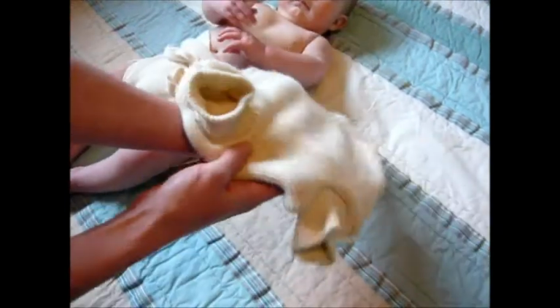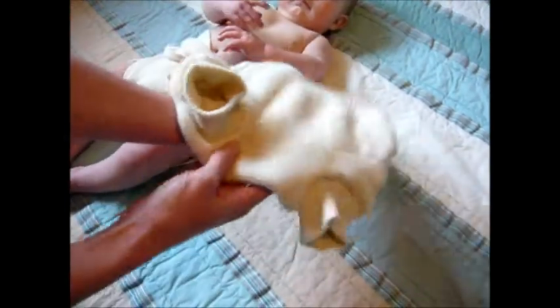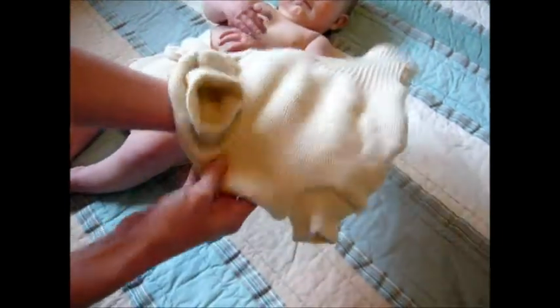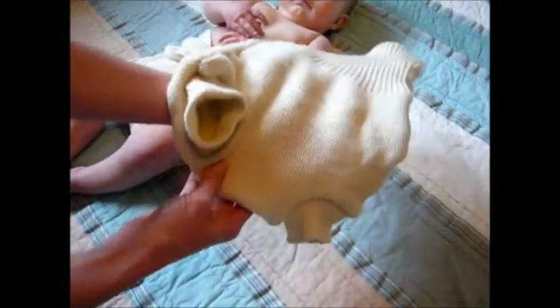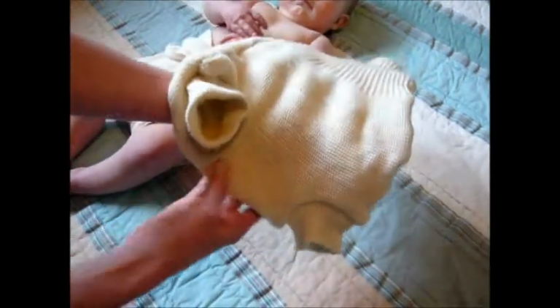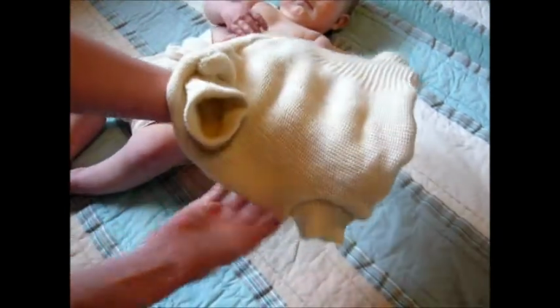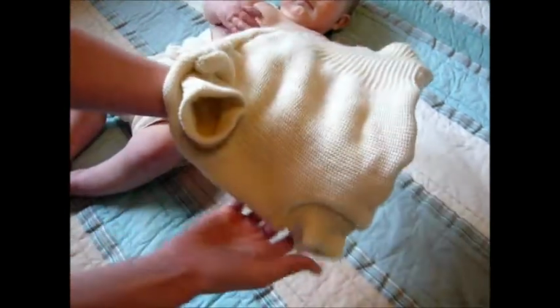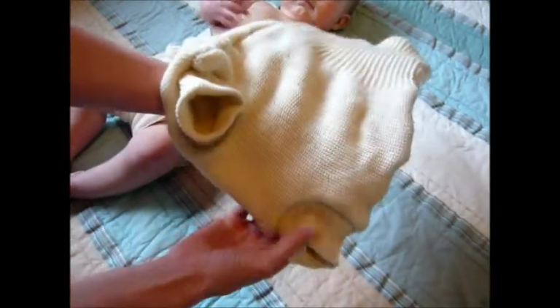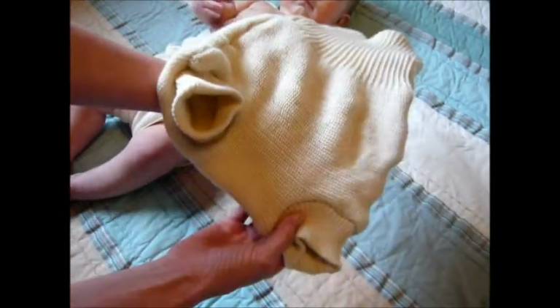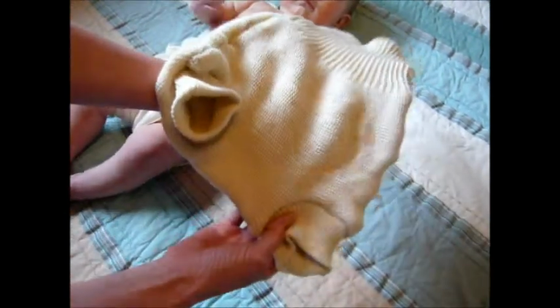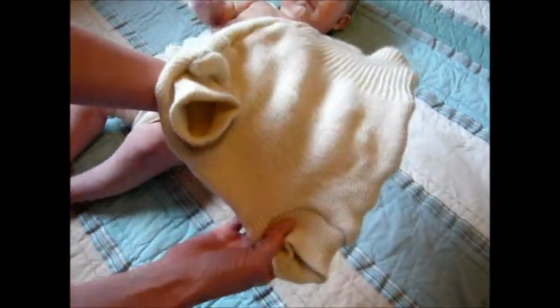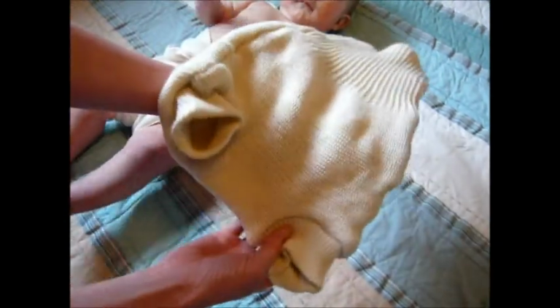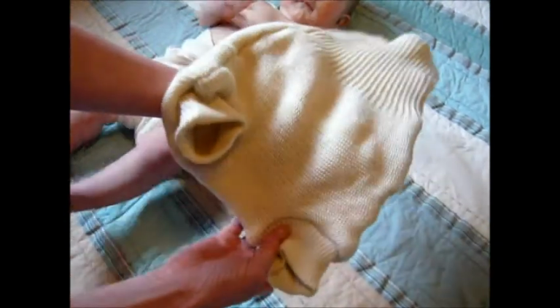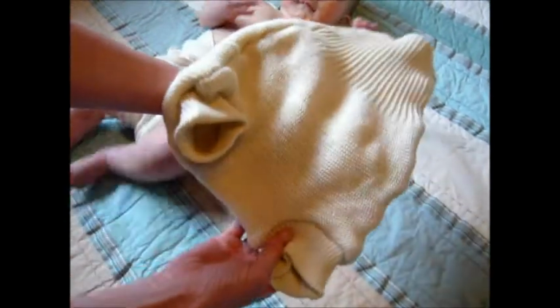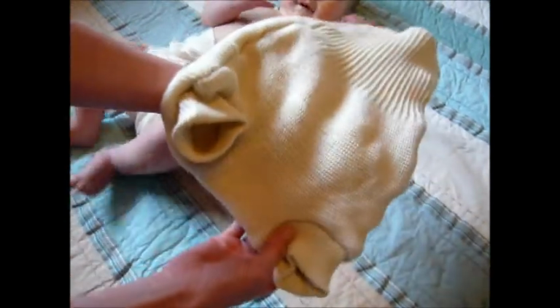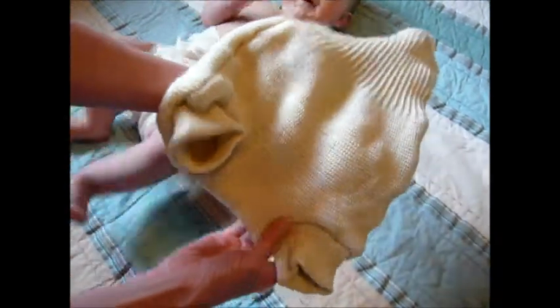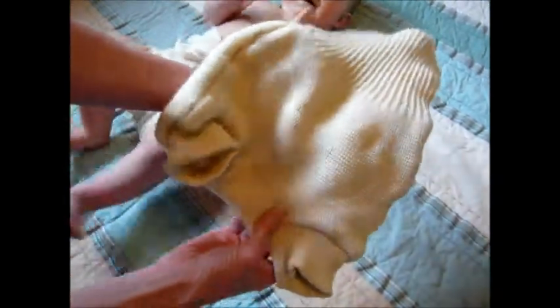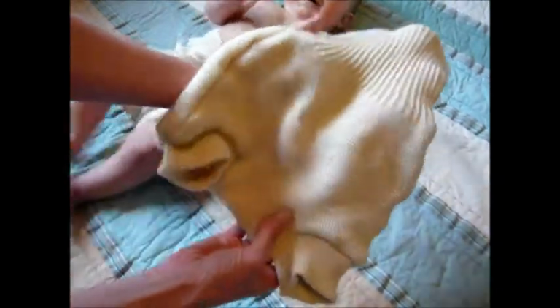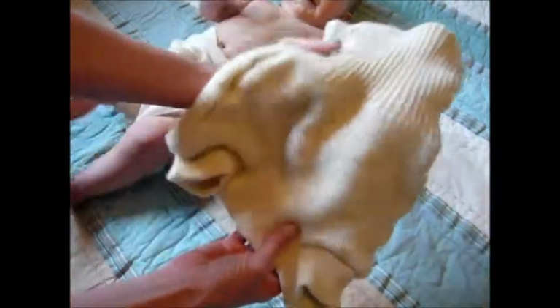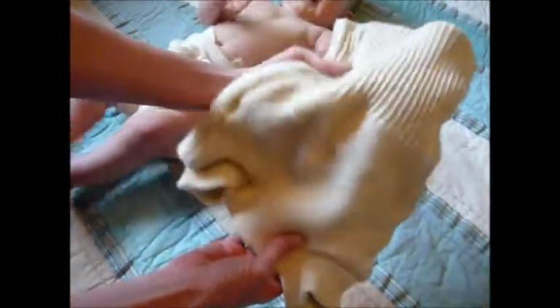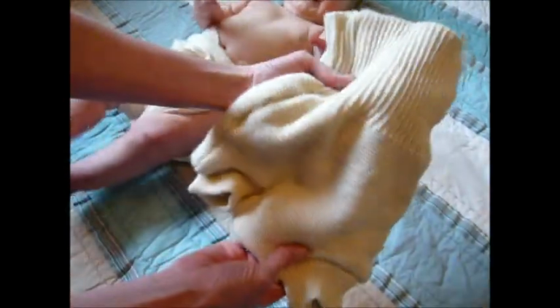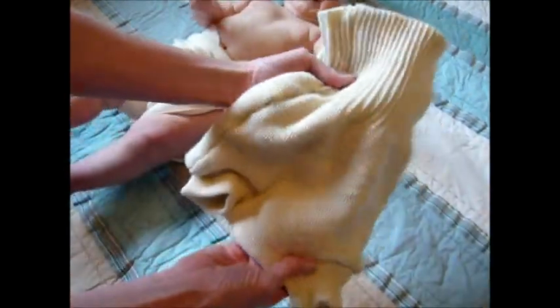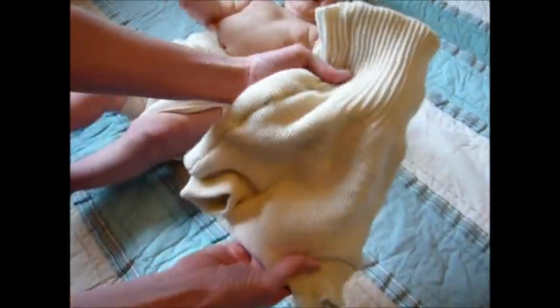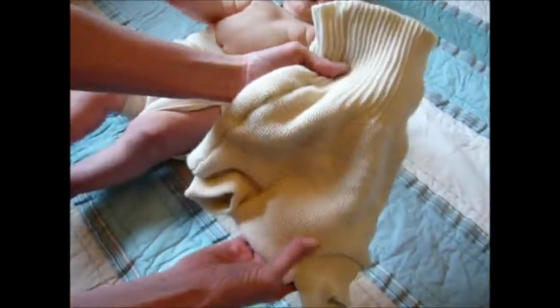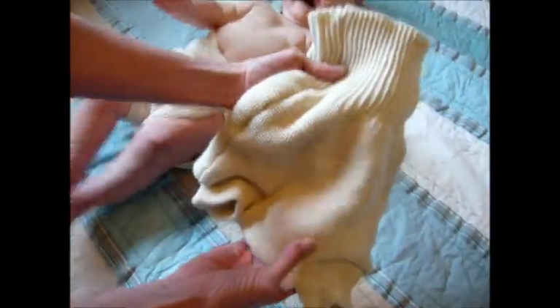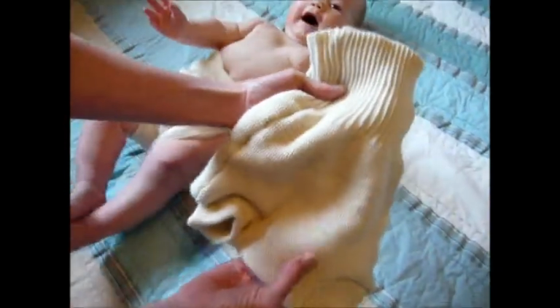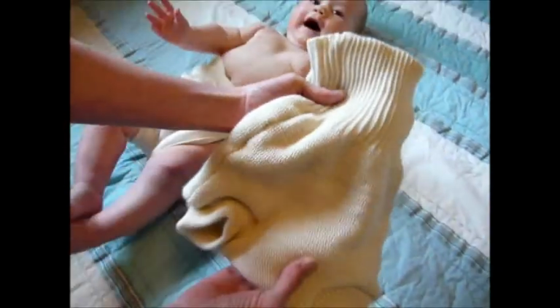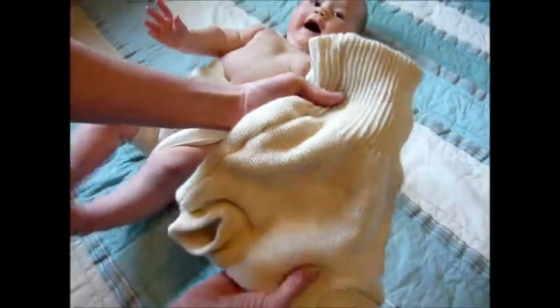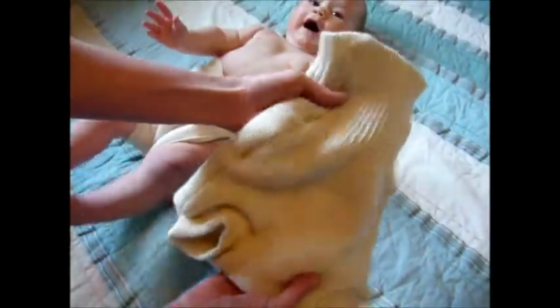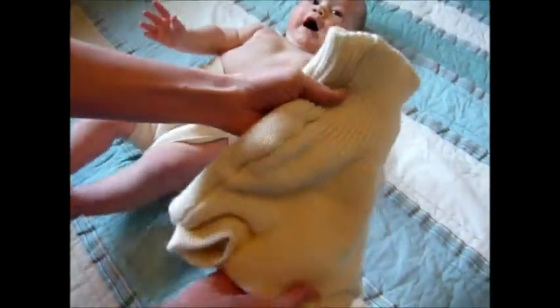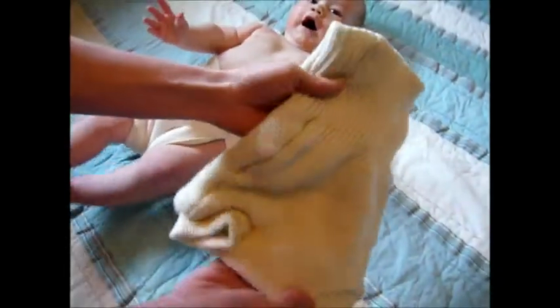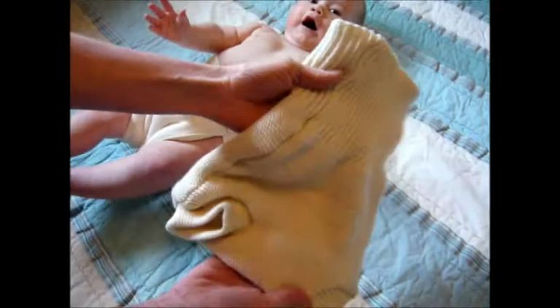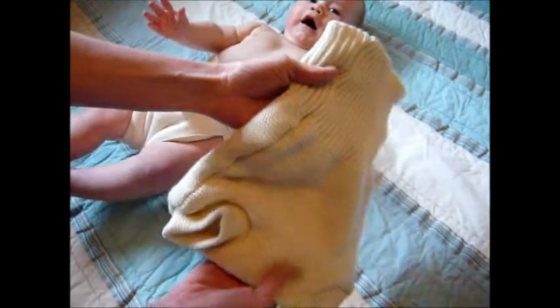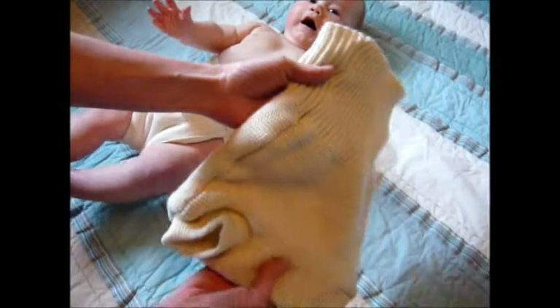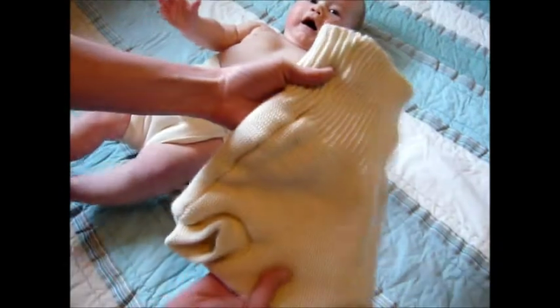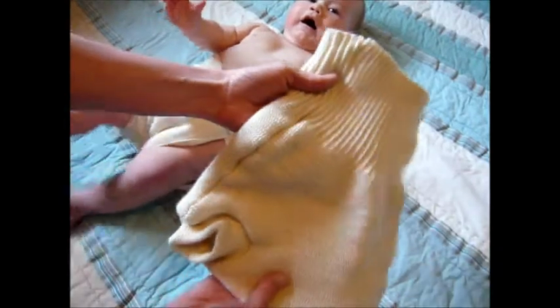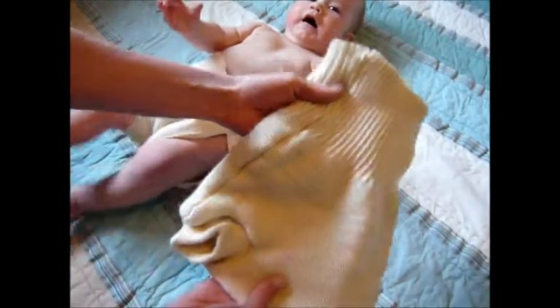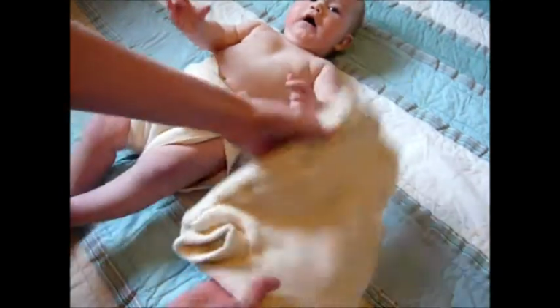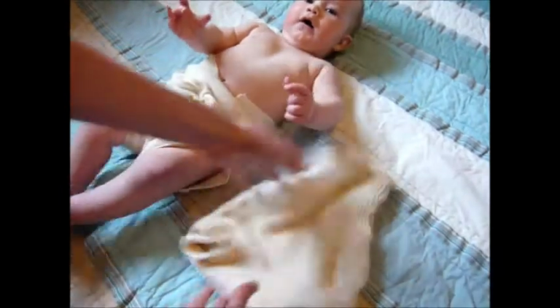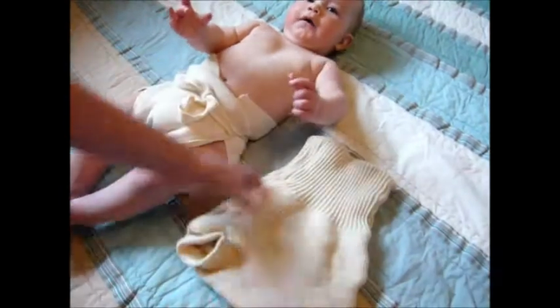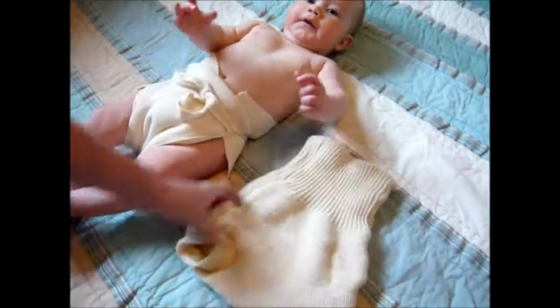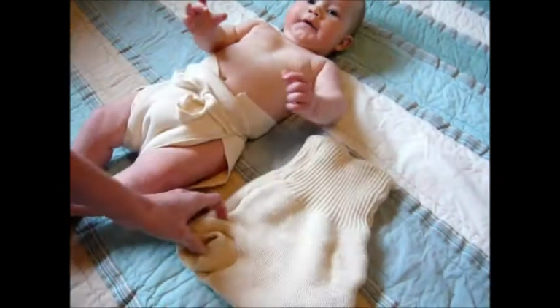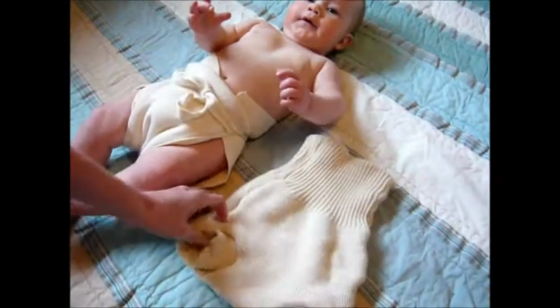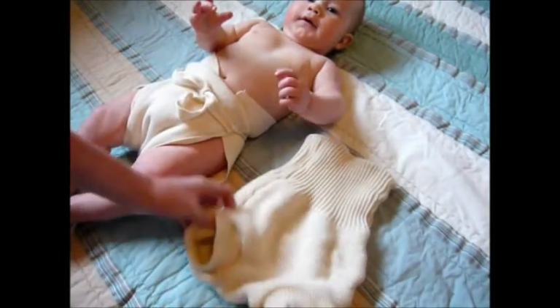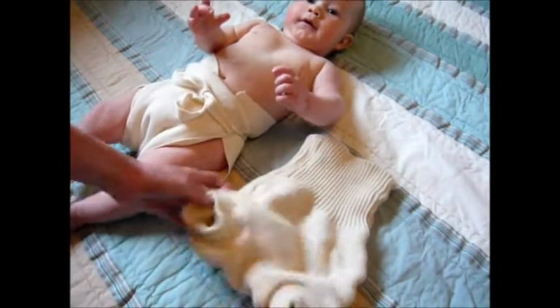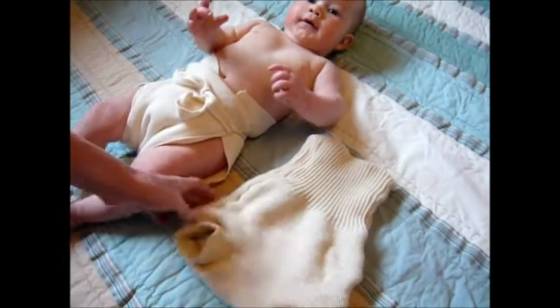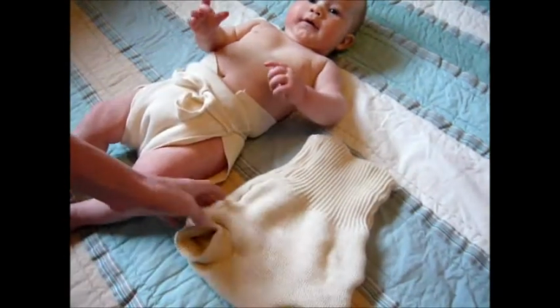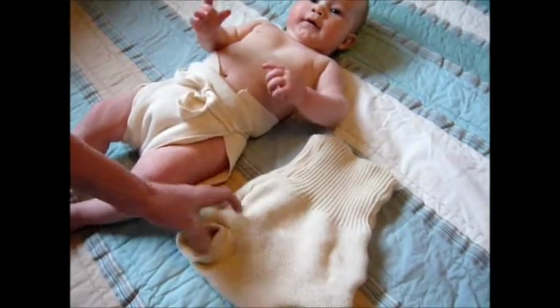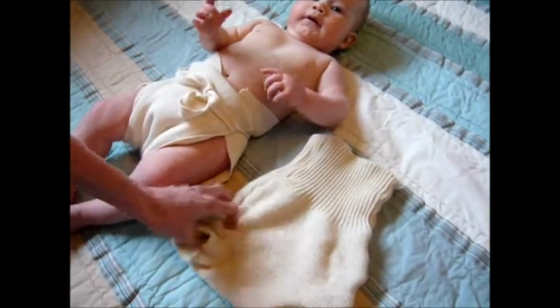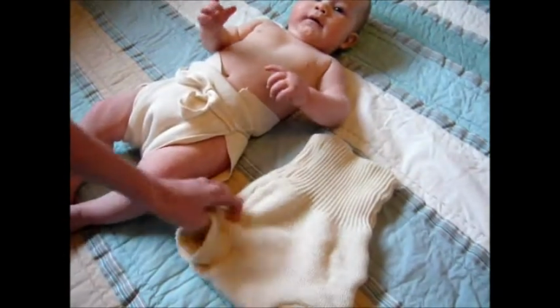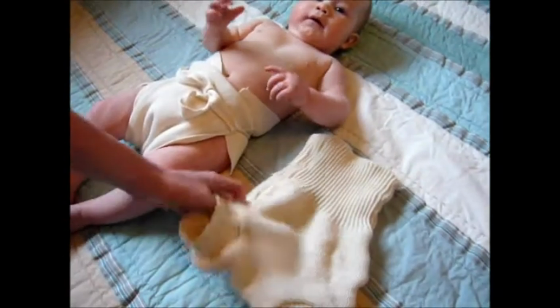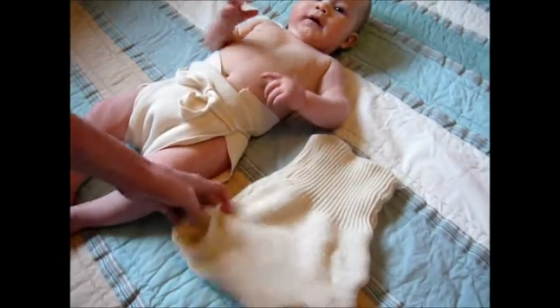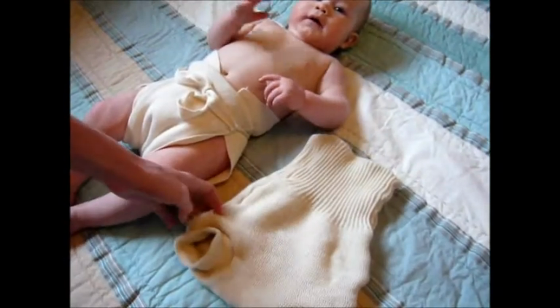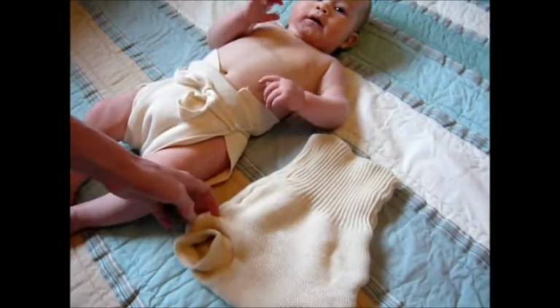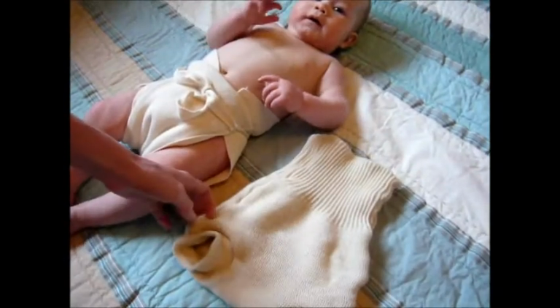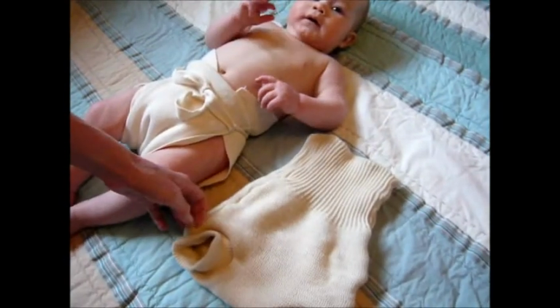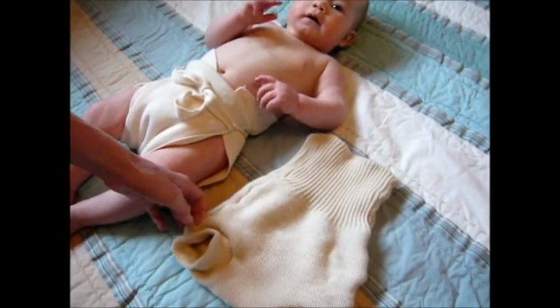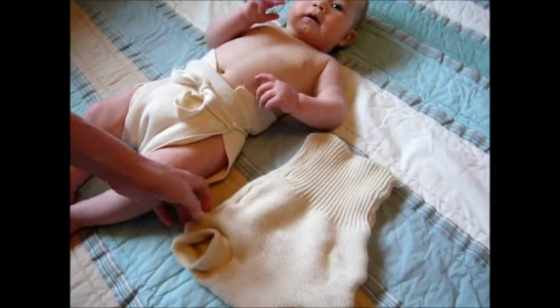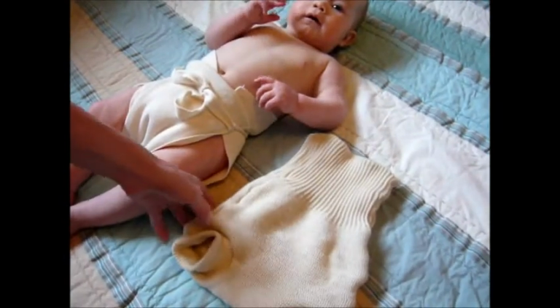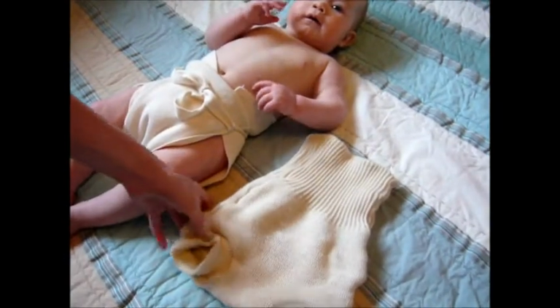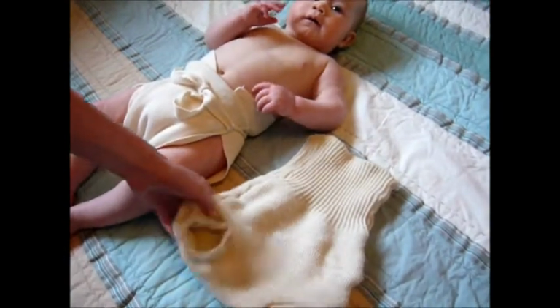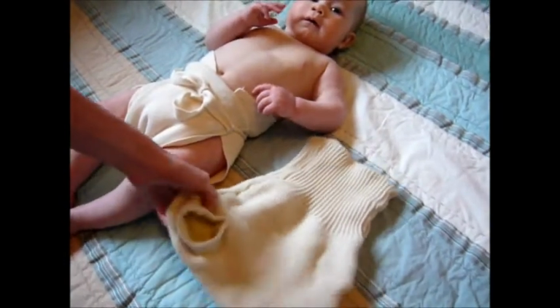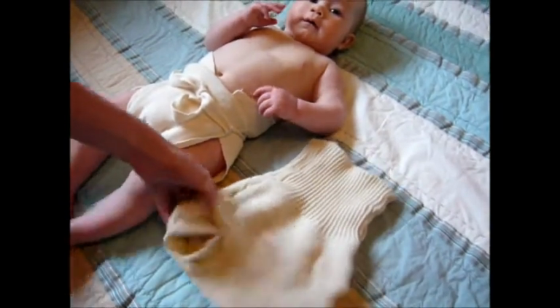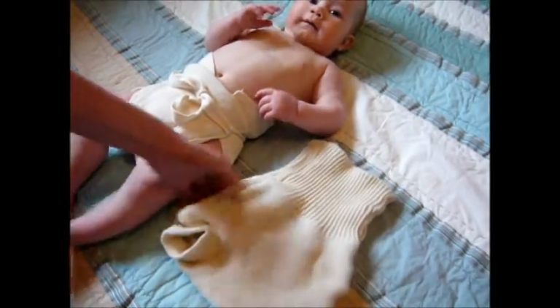It keeps them very warm, very dry and you don't have to wash it too often. And babies really like it too, as you can see.